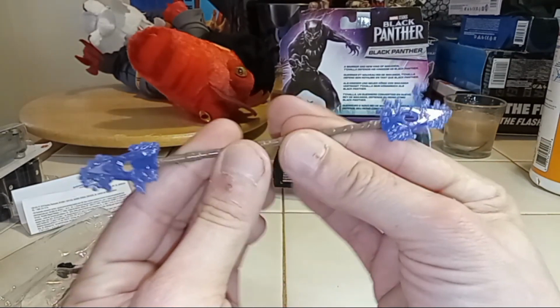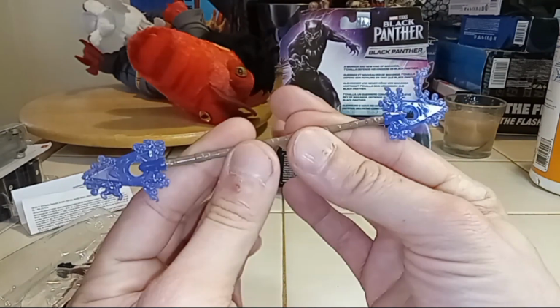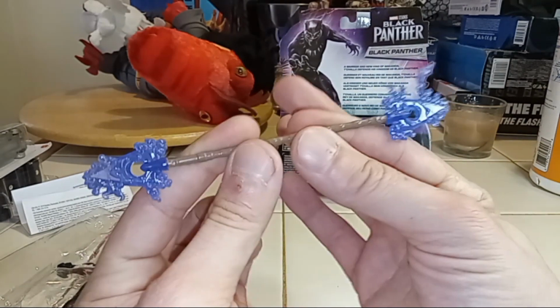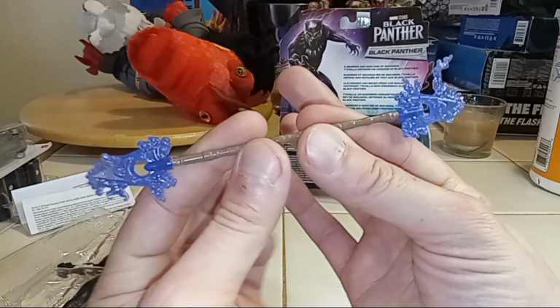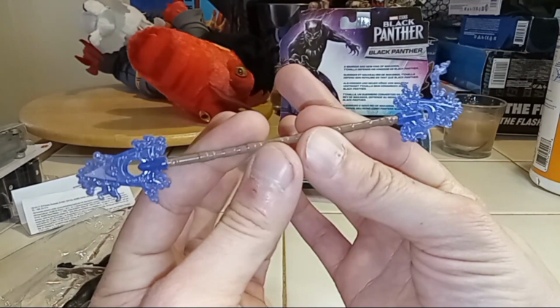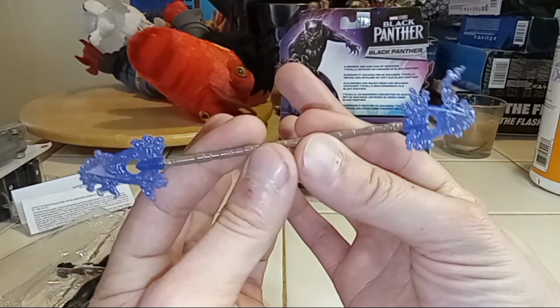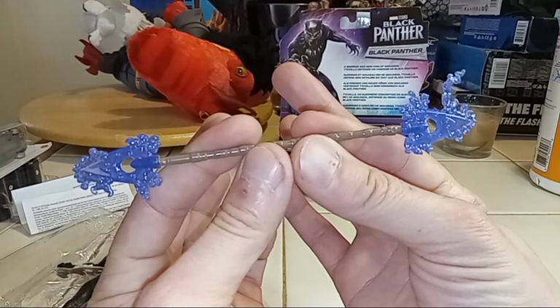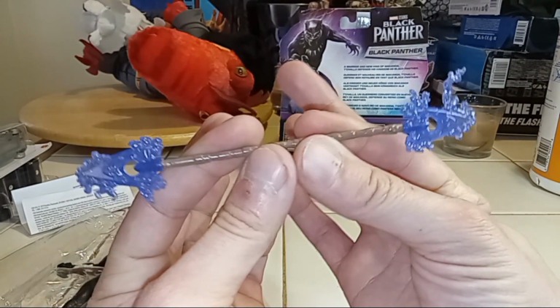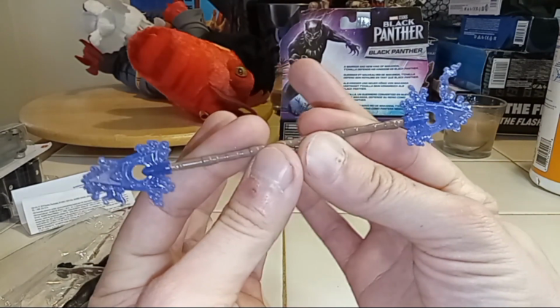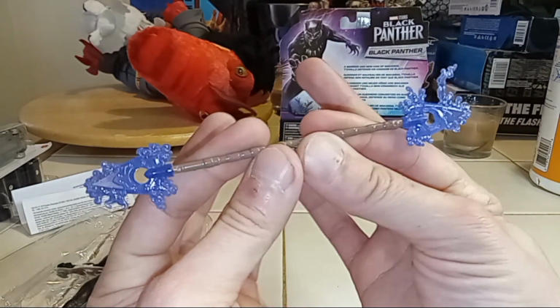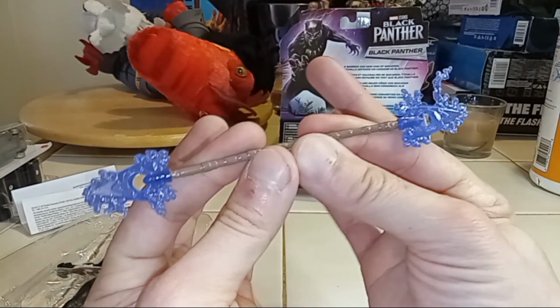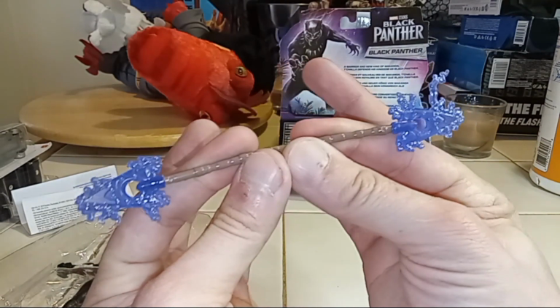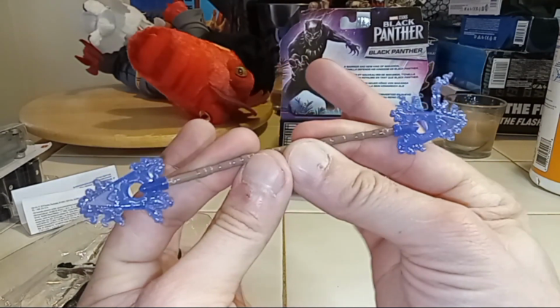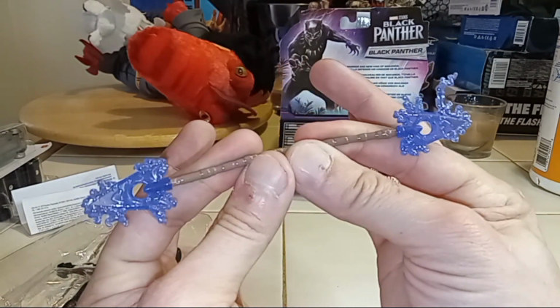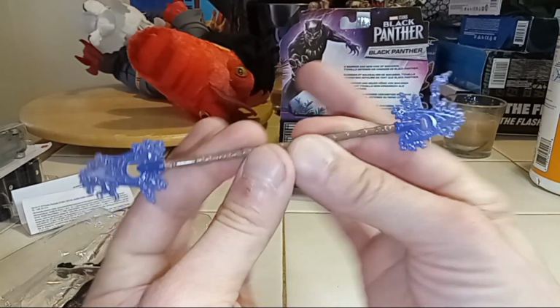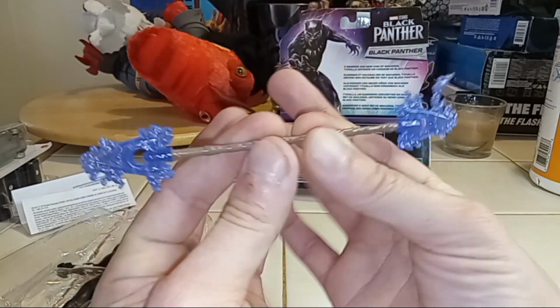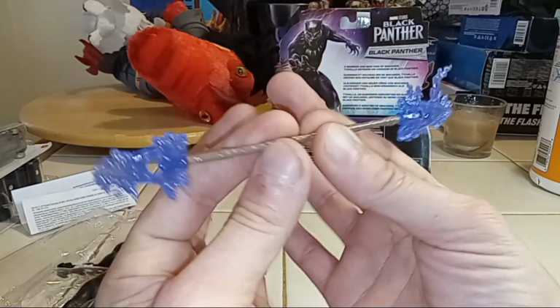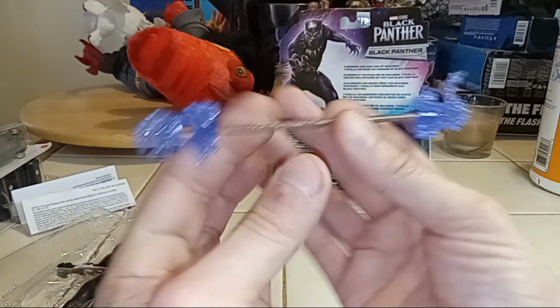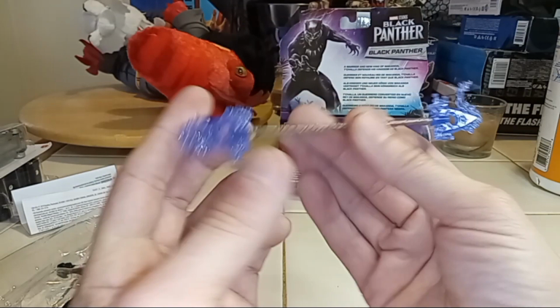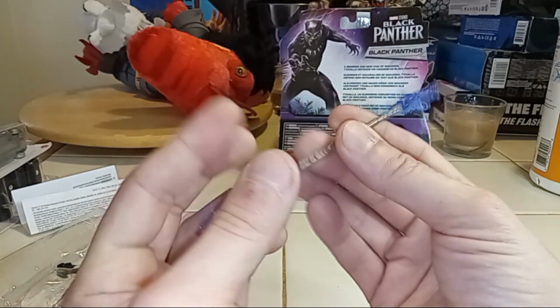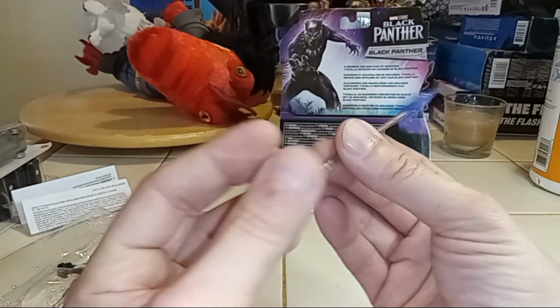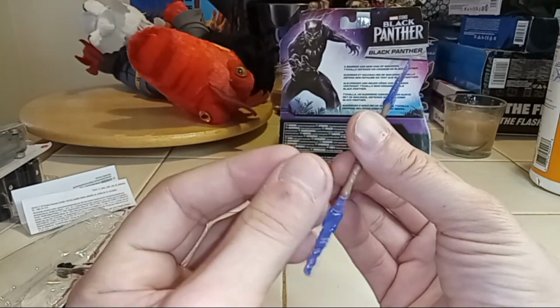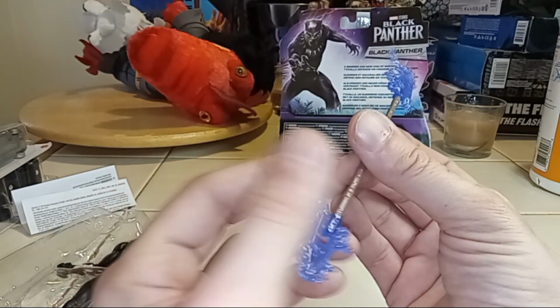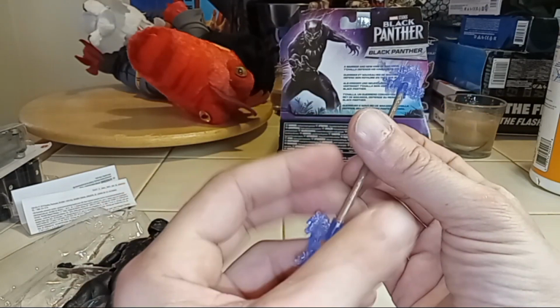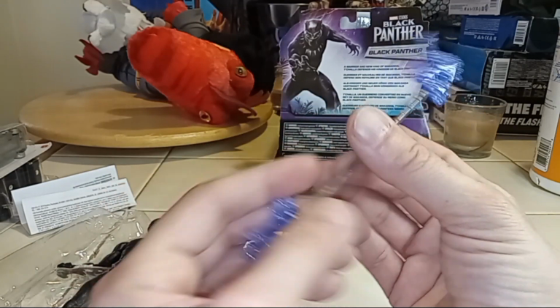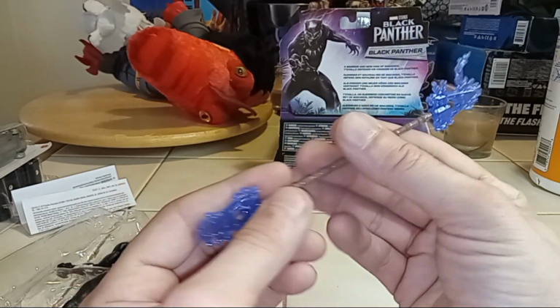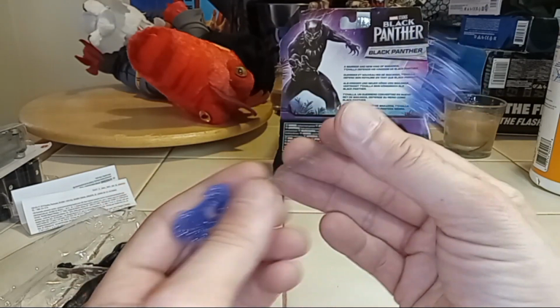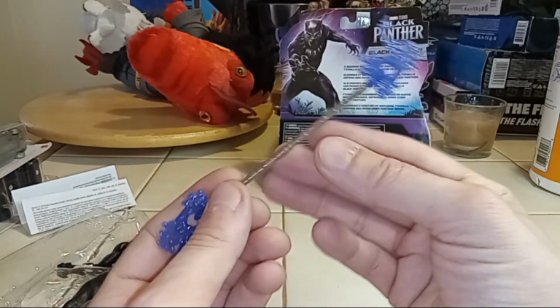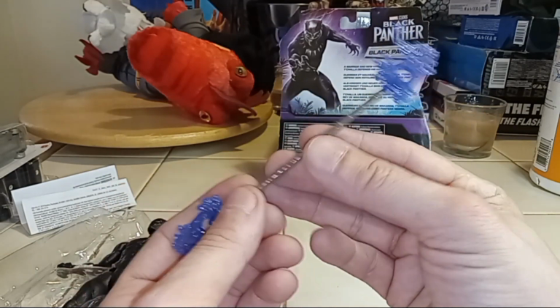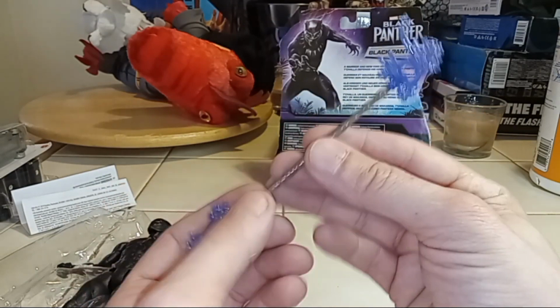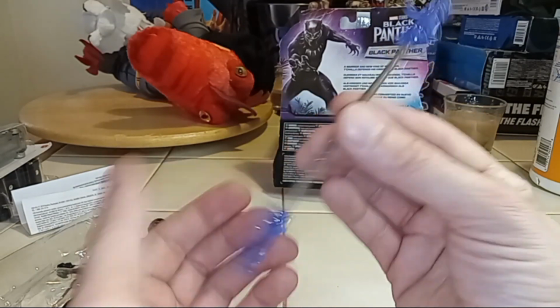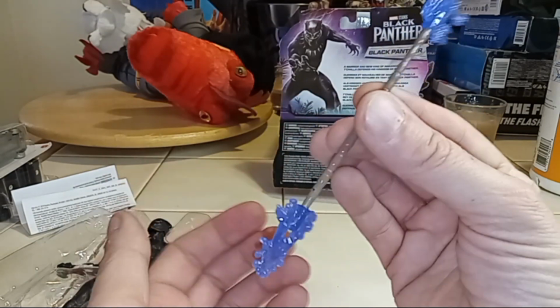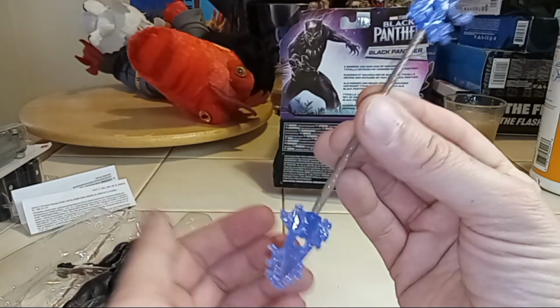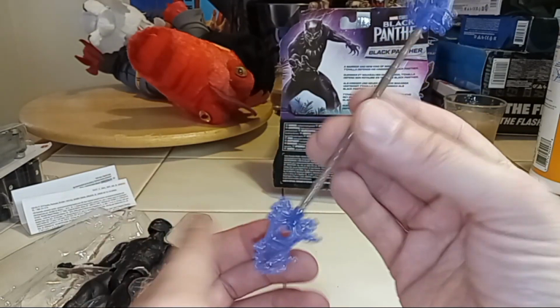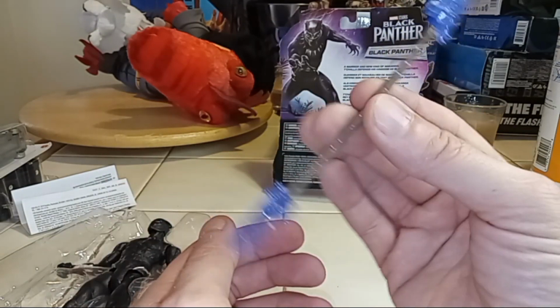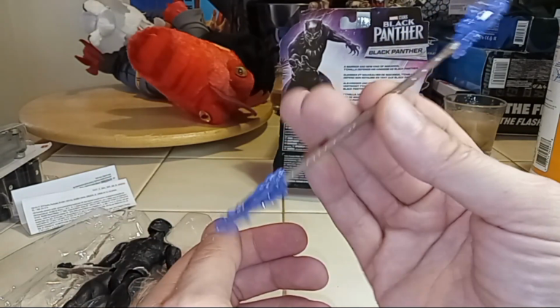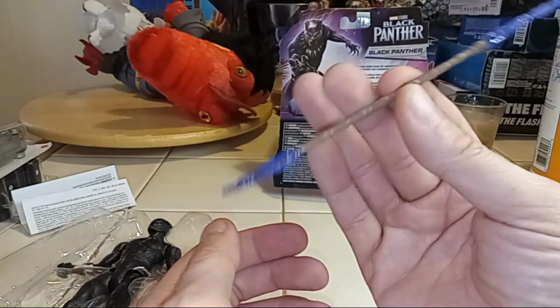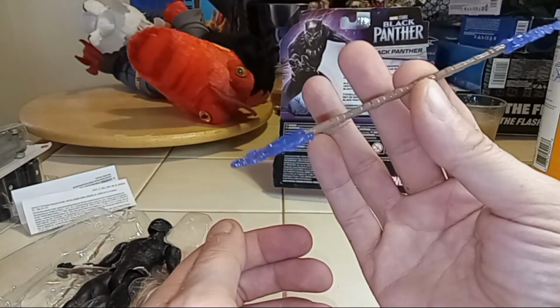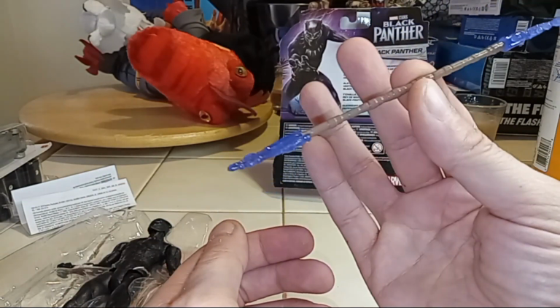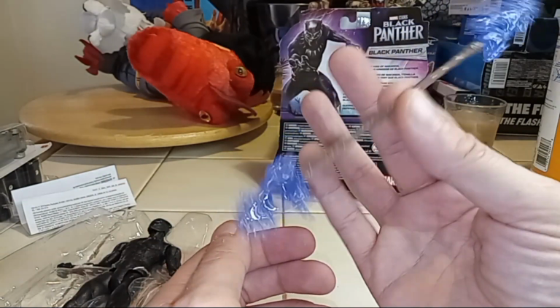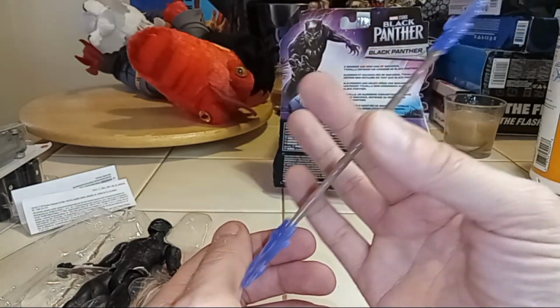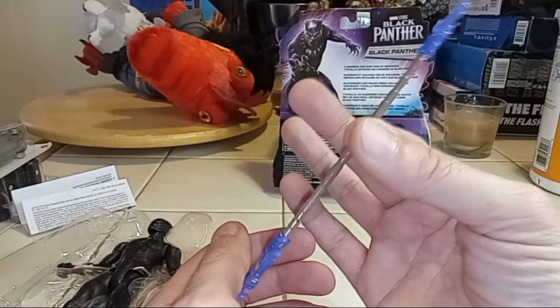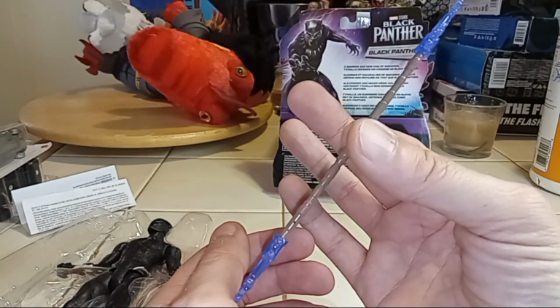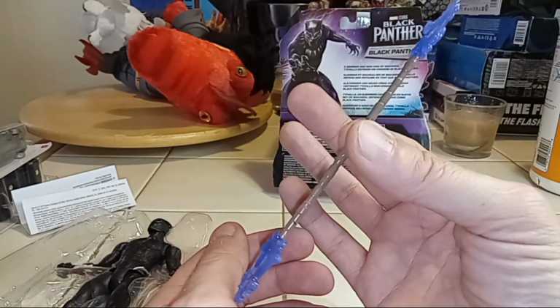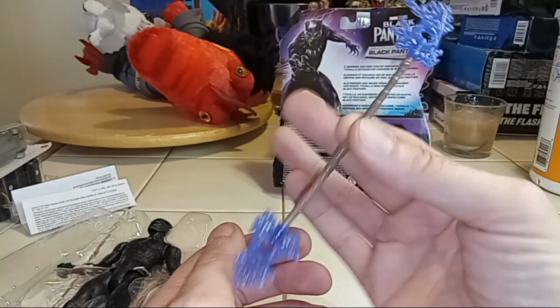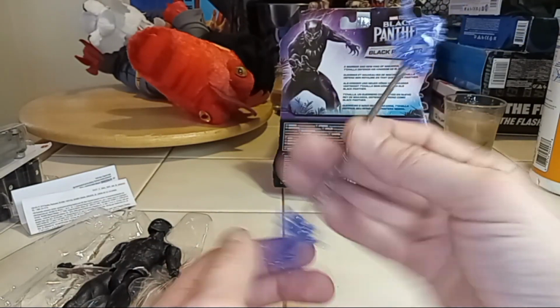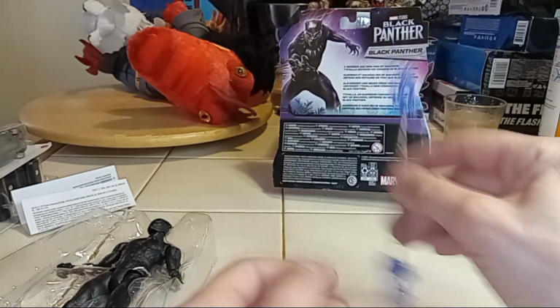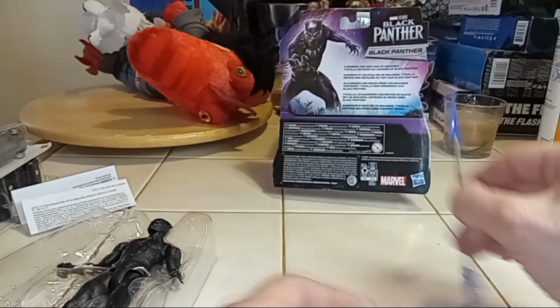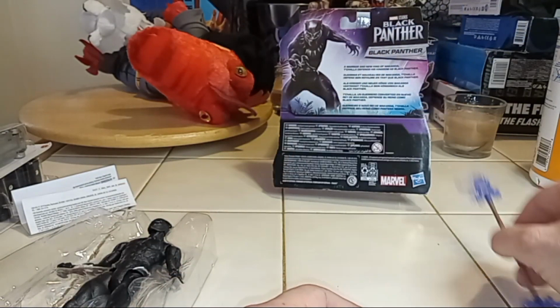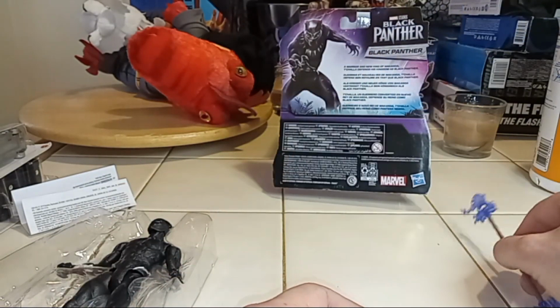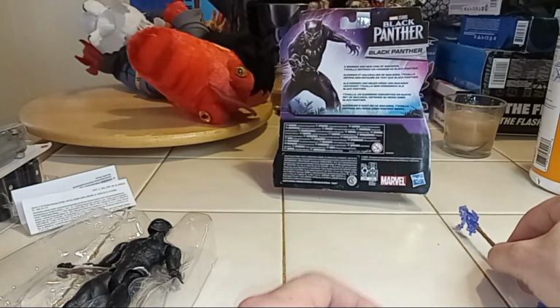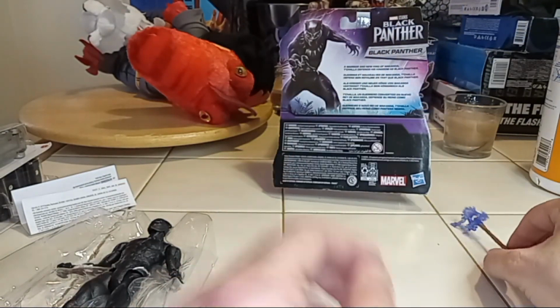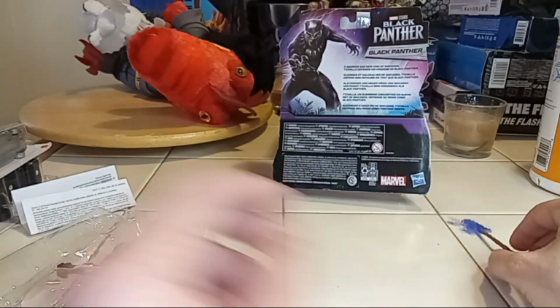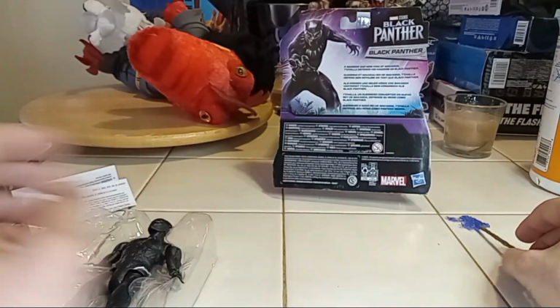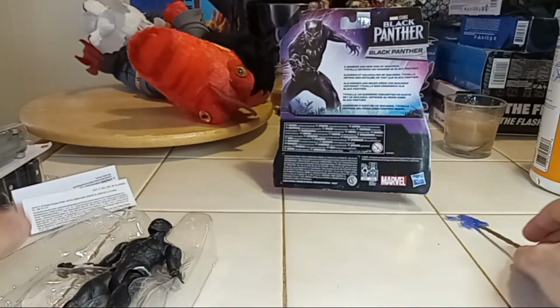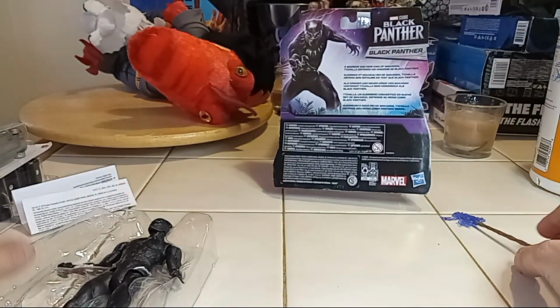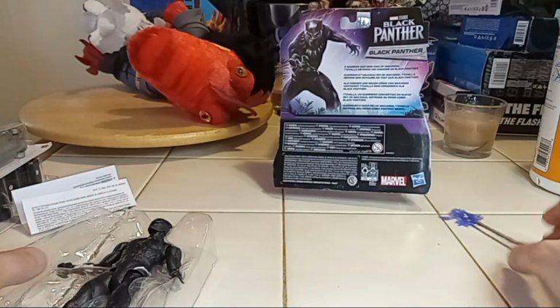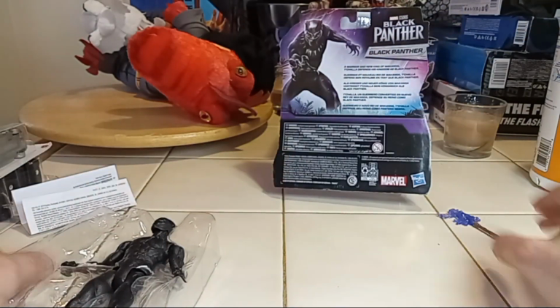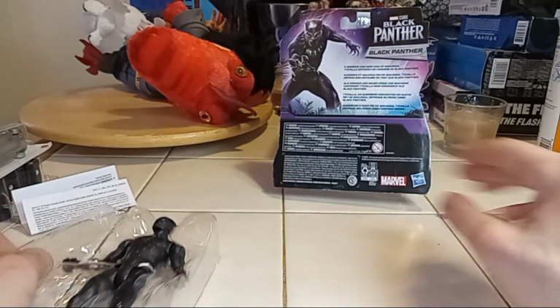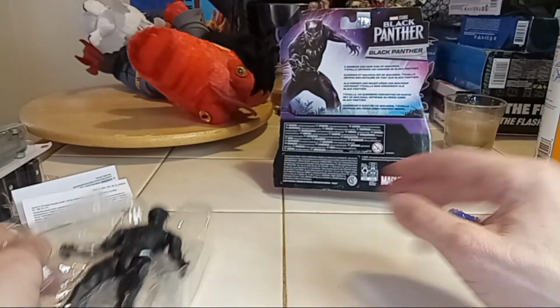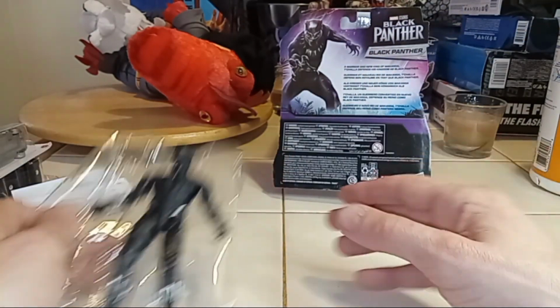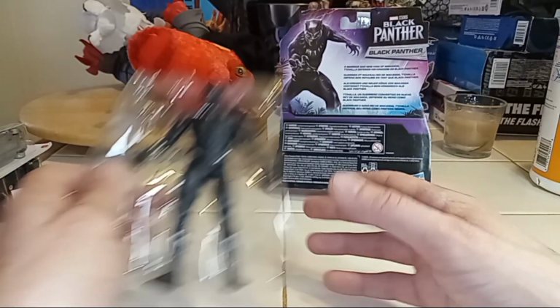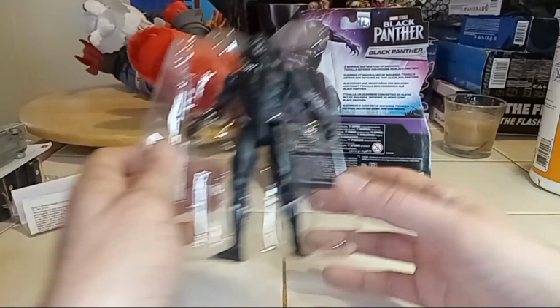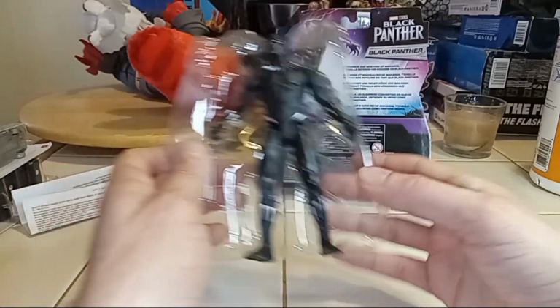It's pretty solid plastic — it's one of those ones that you bend it, you snap it. Let's see what the figure itself is about.